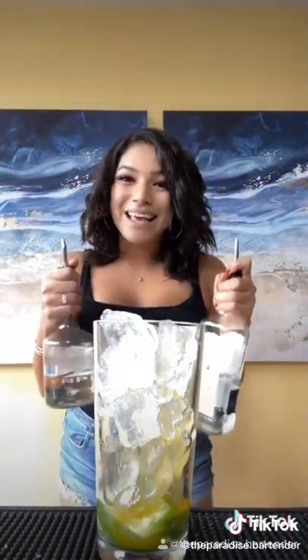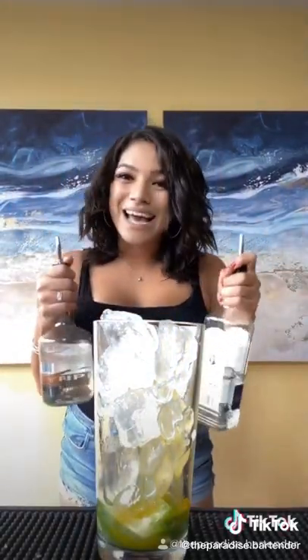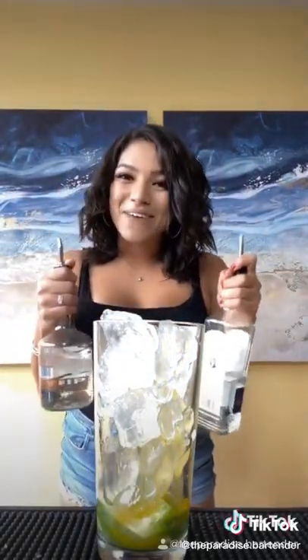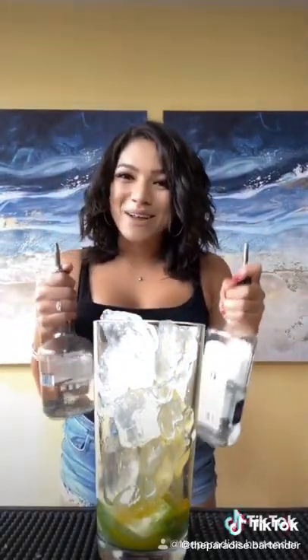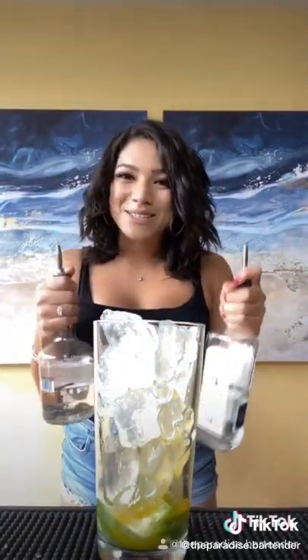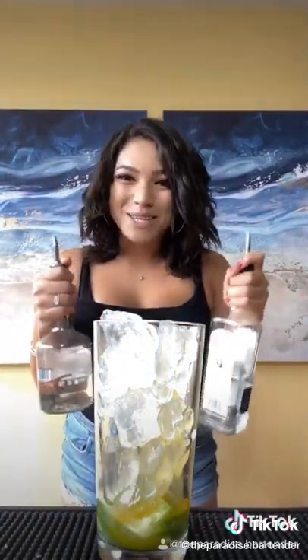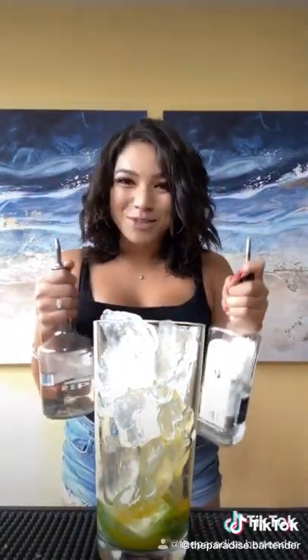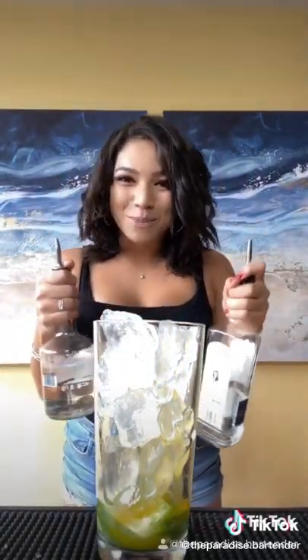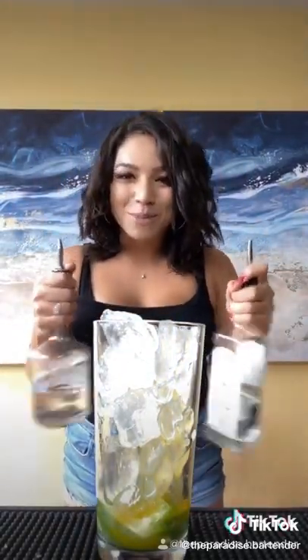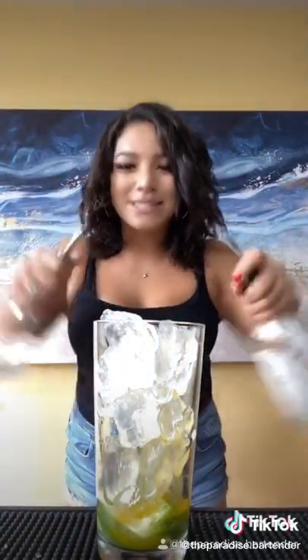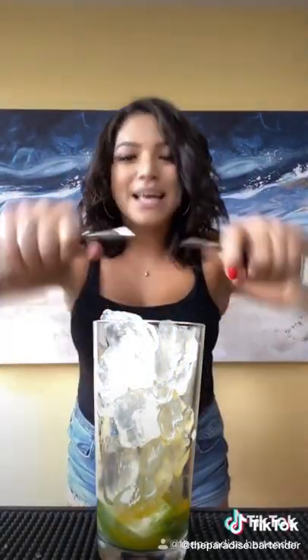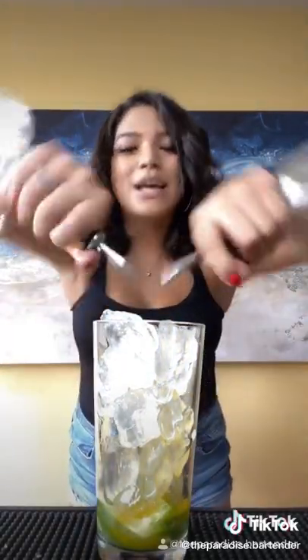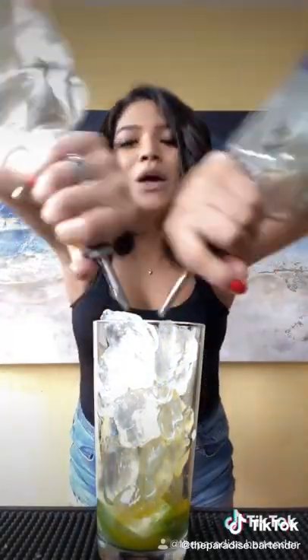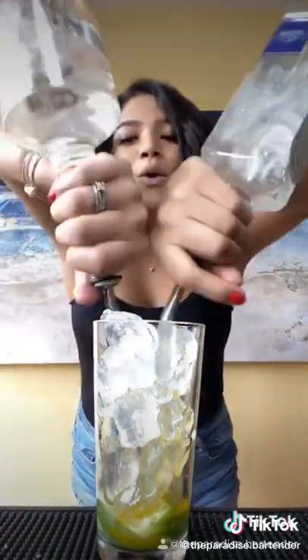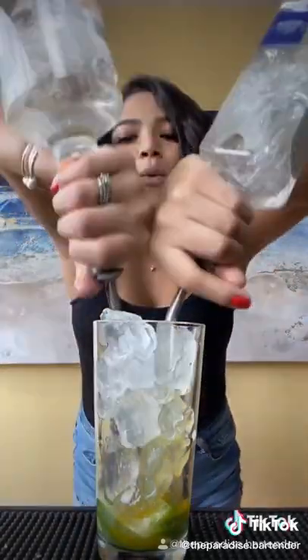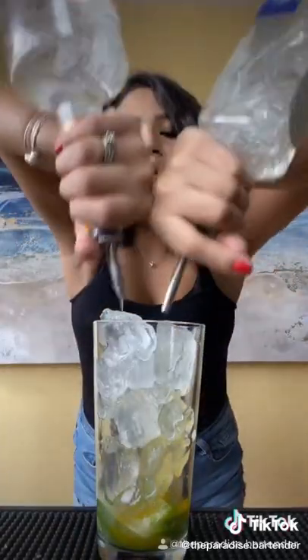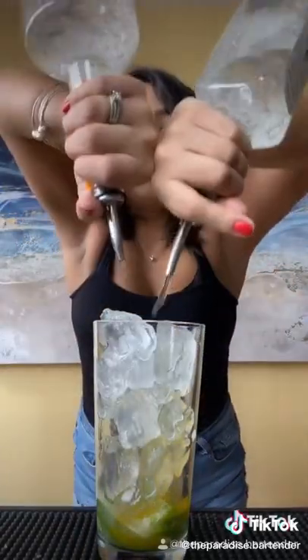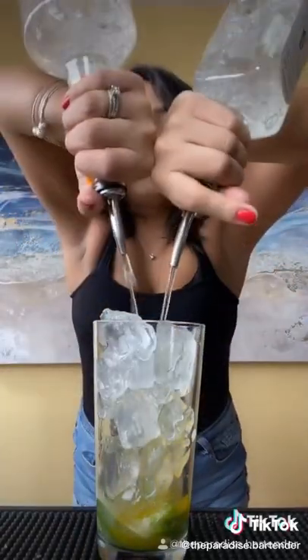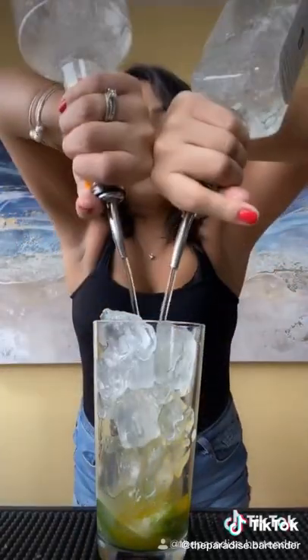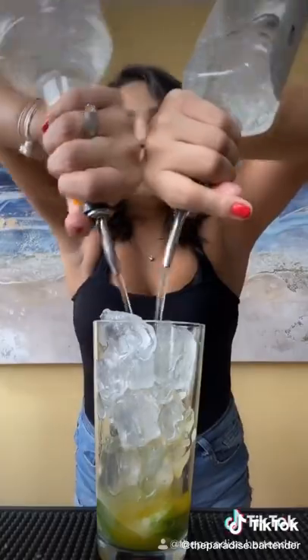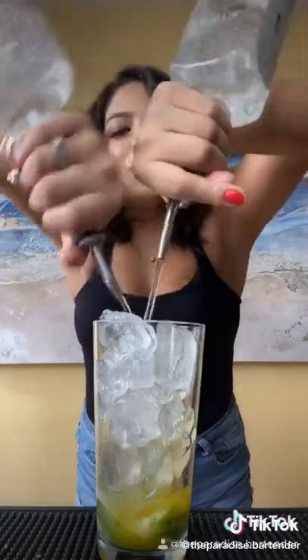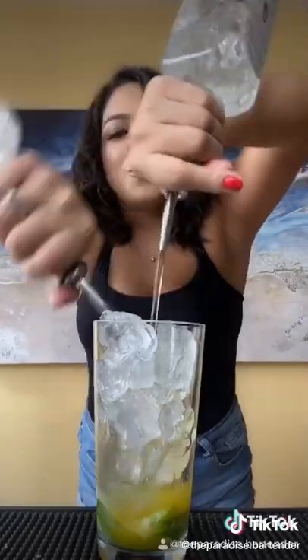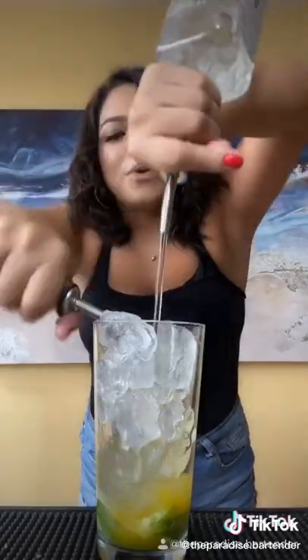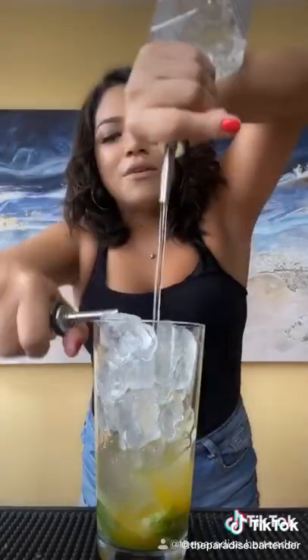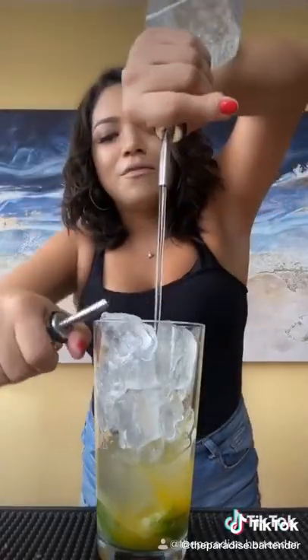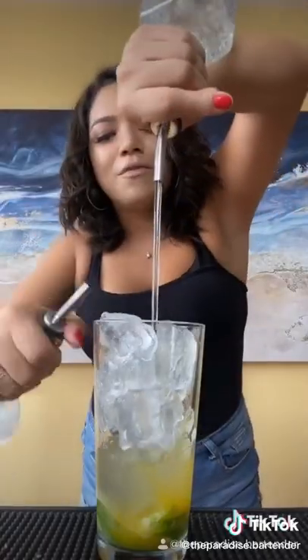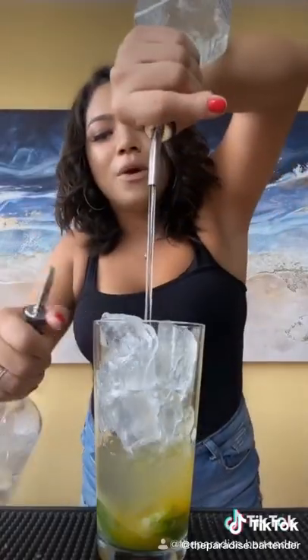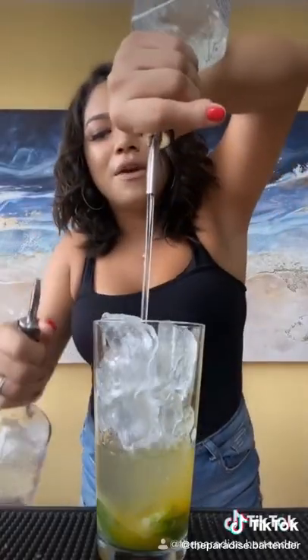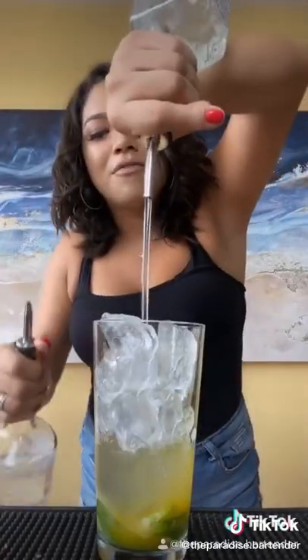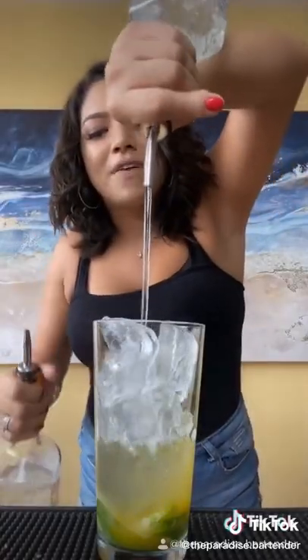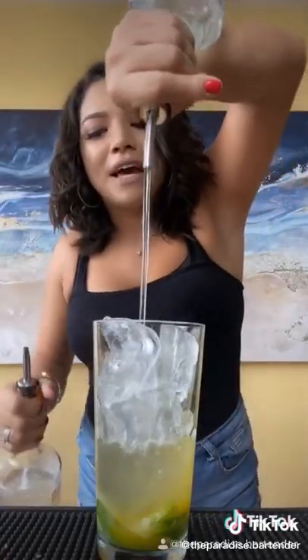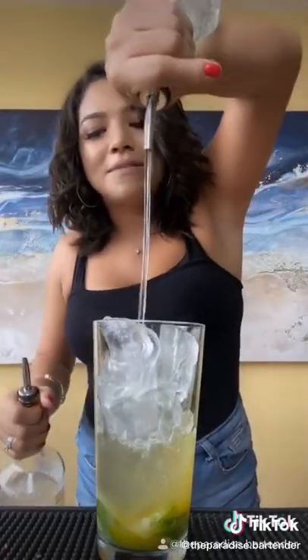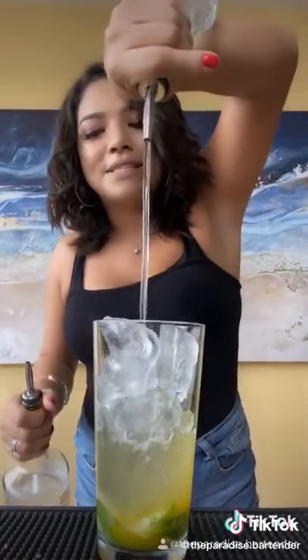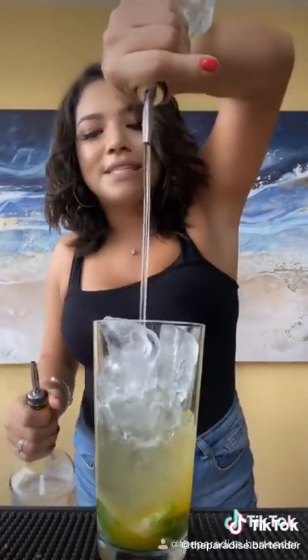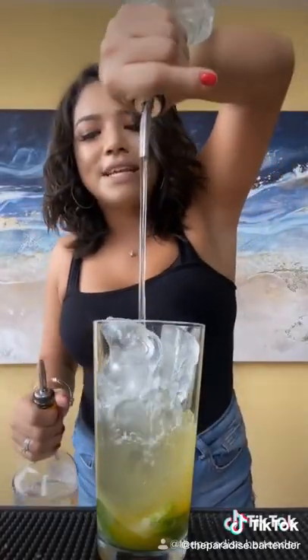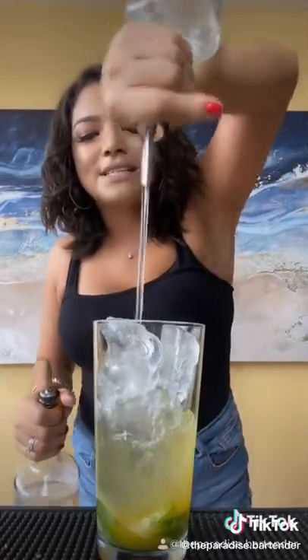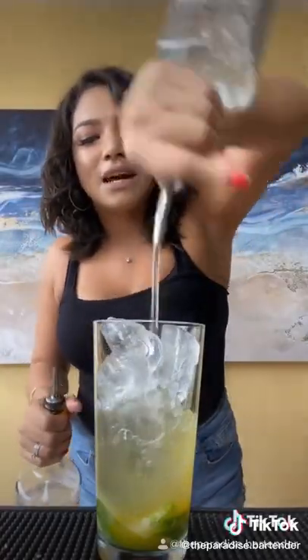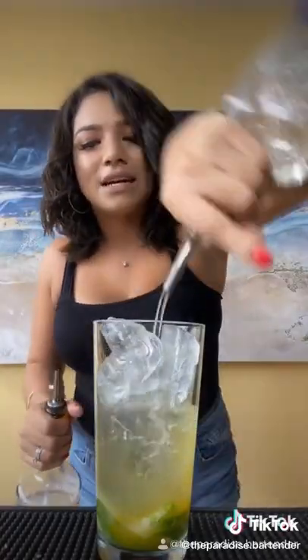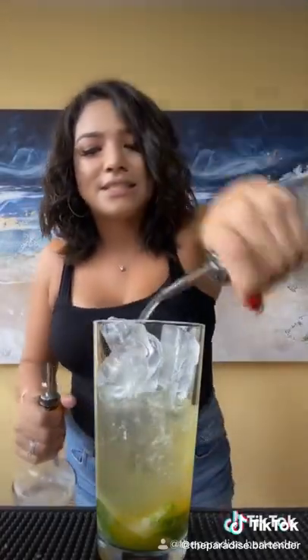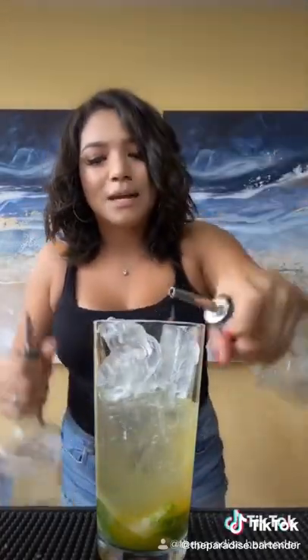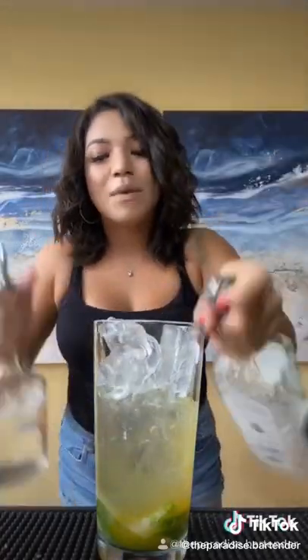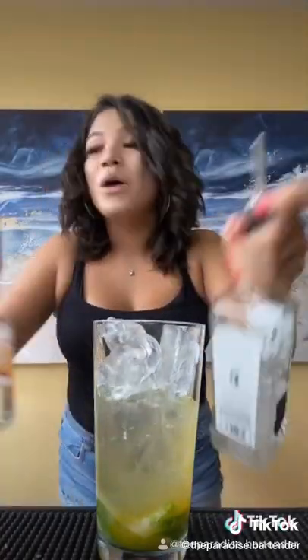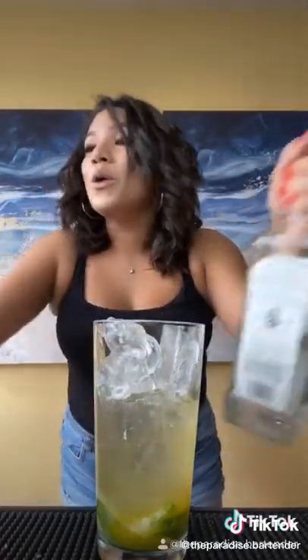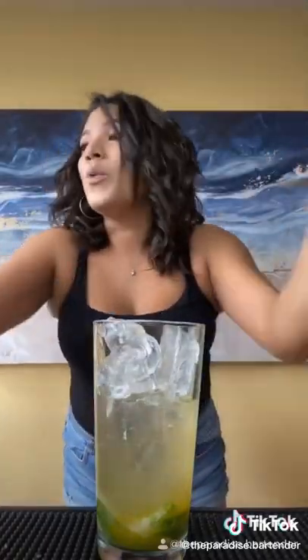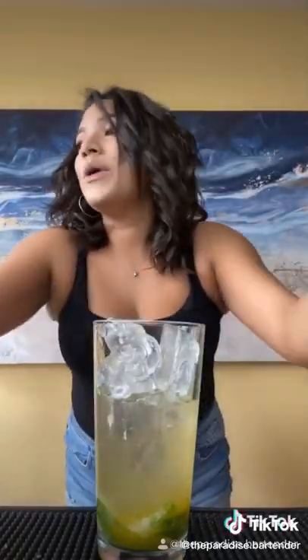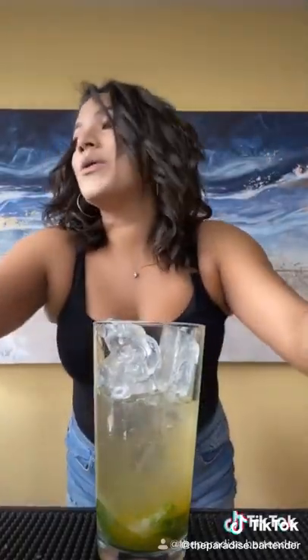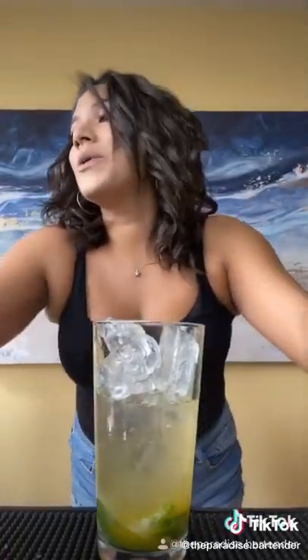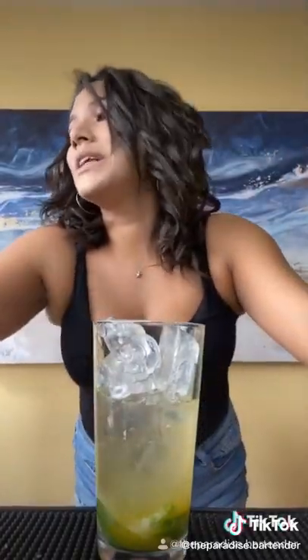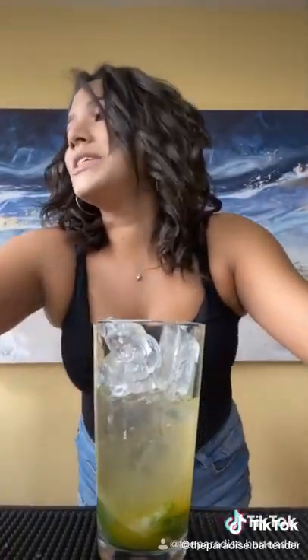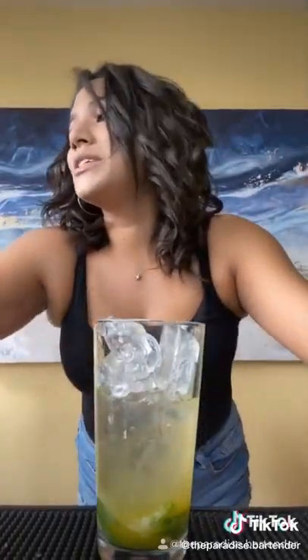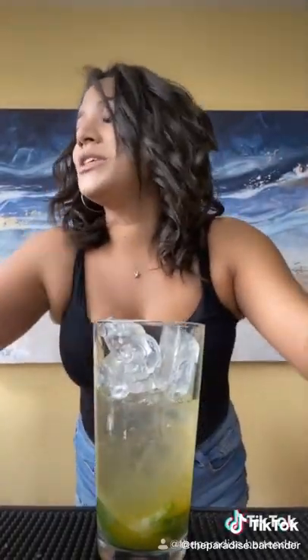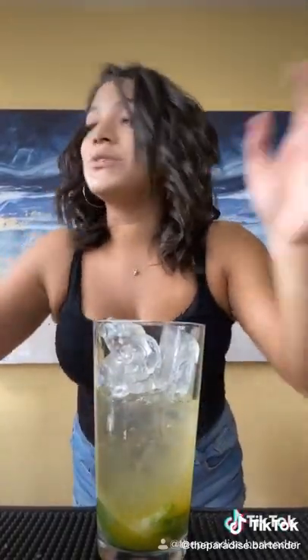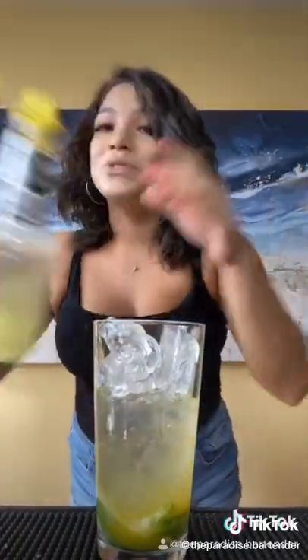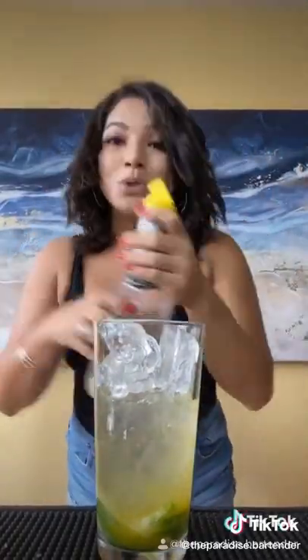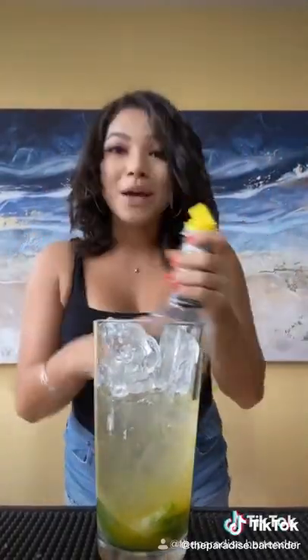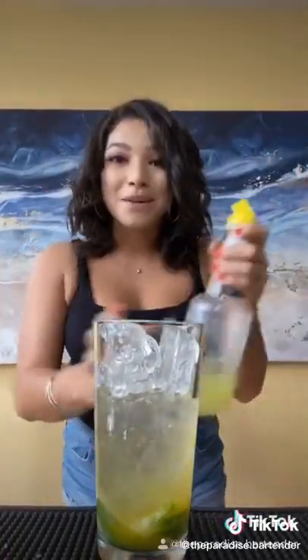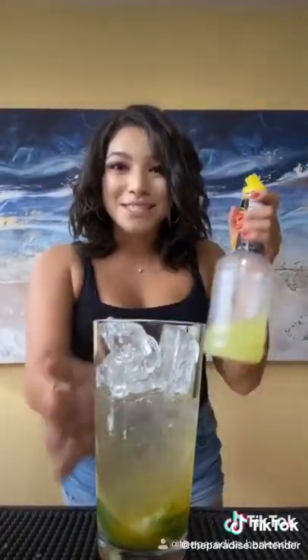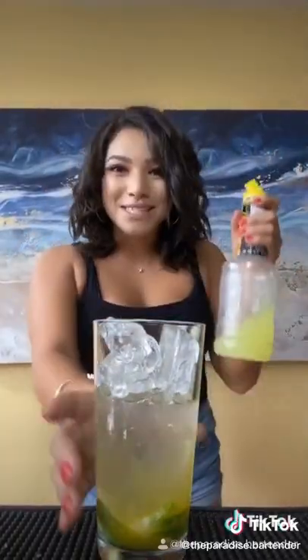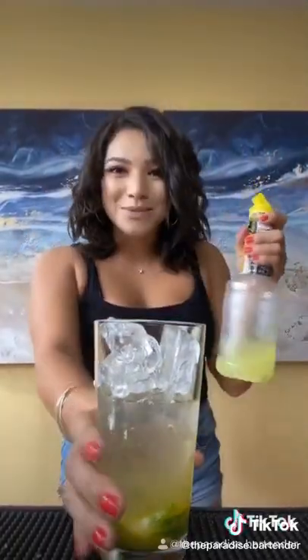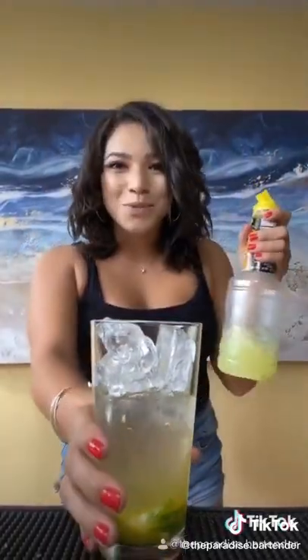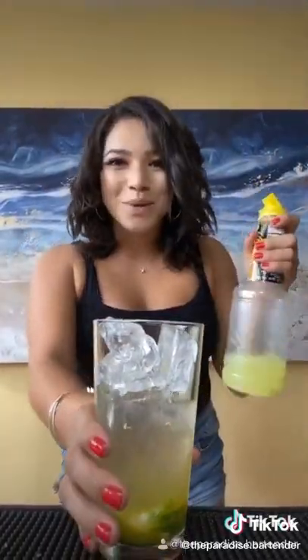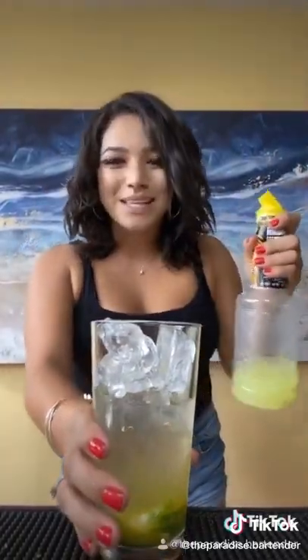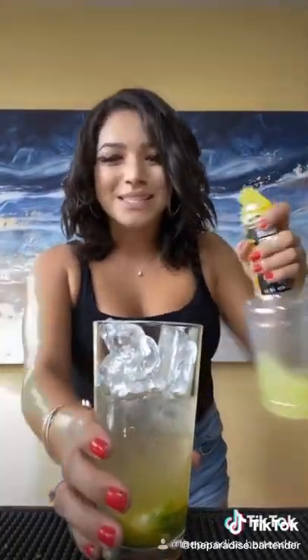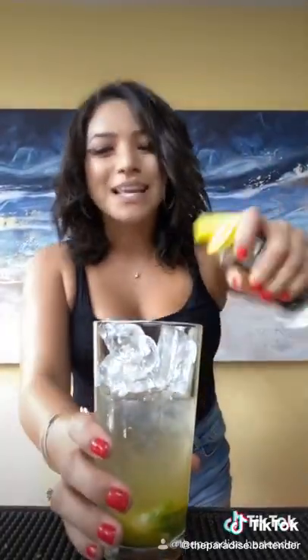Half ounce of triple sec. We are going to do two ounces of sweet and sour.